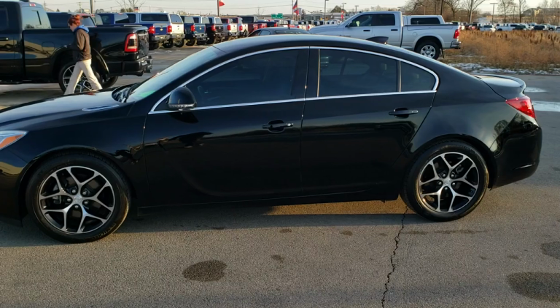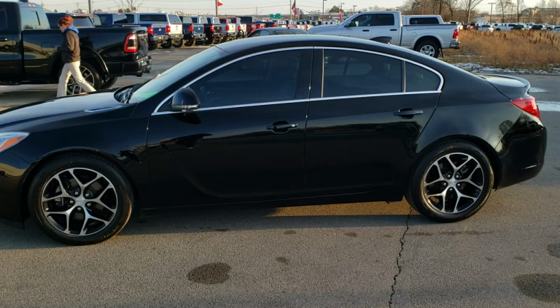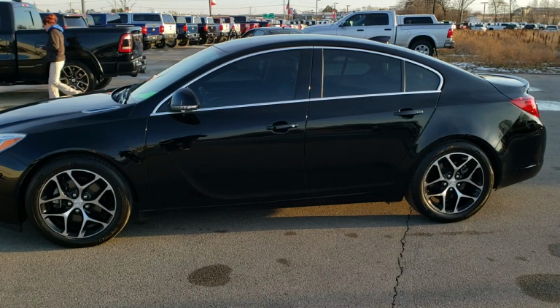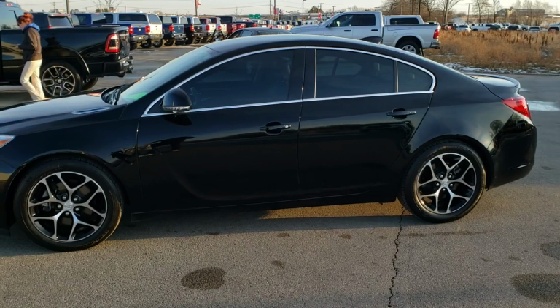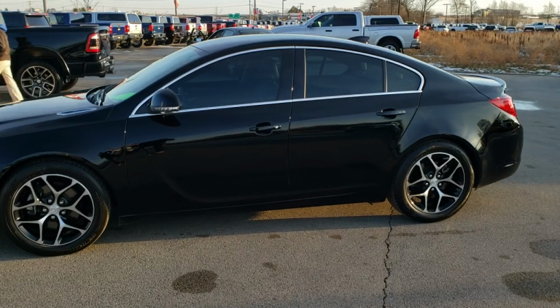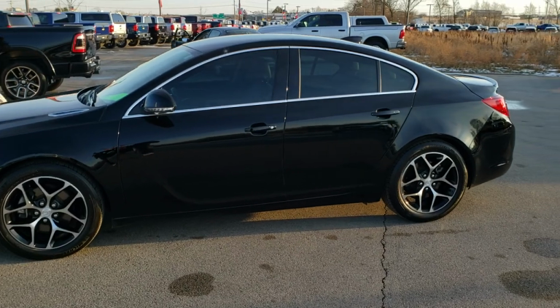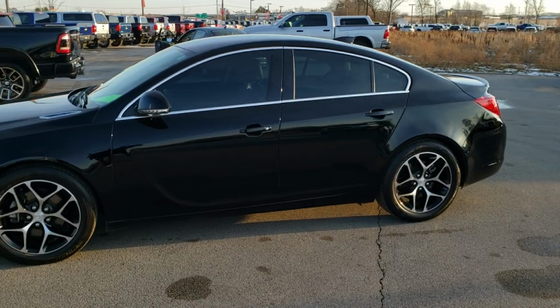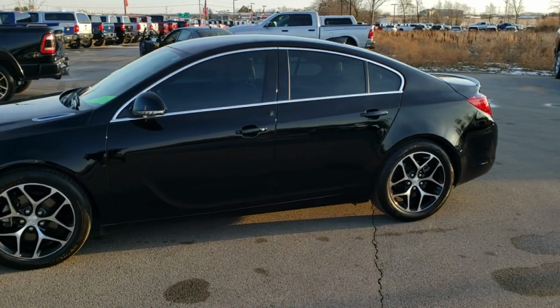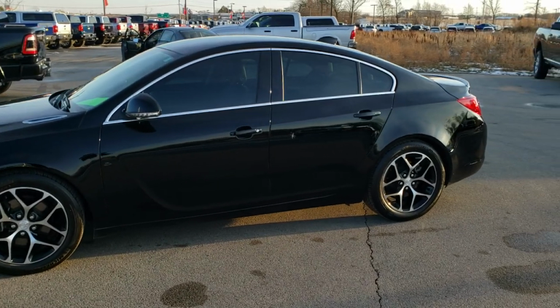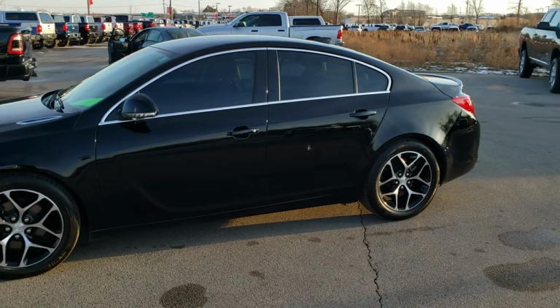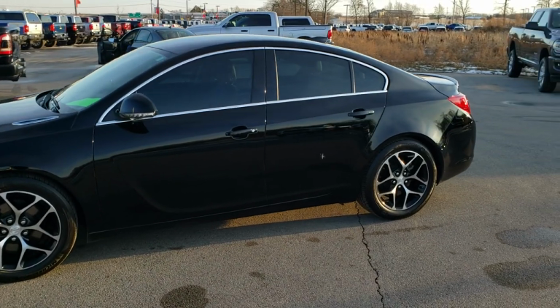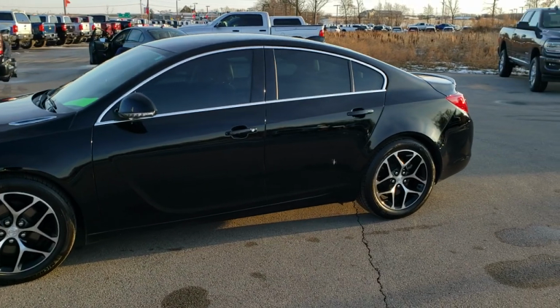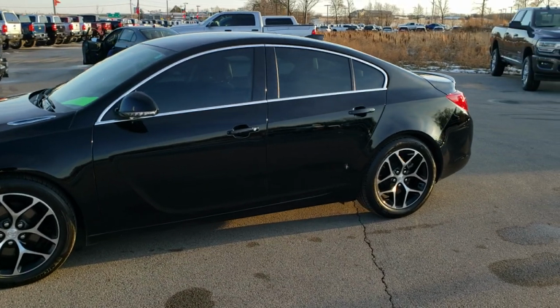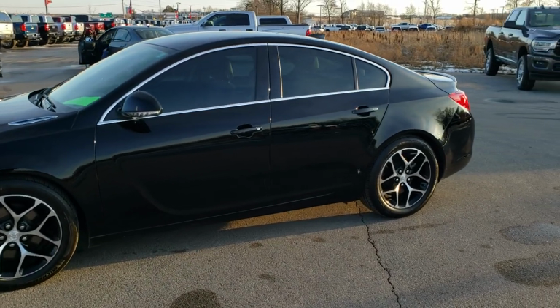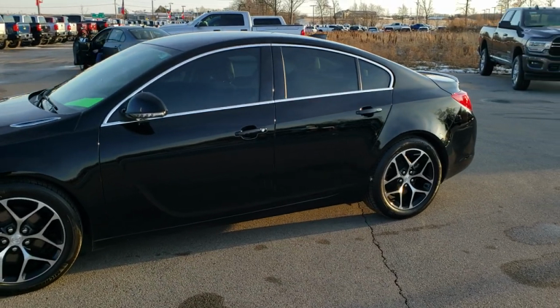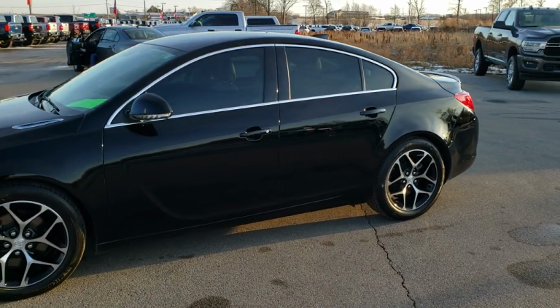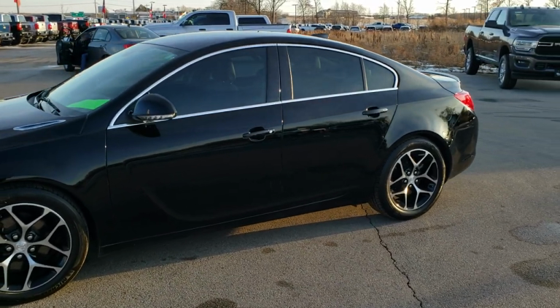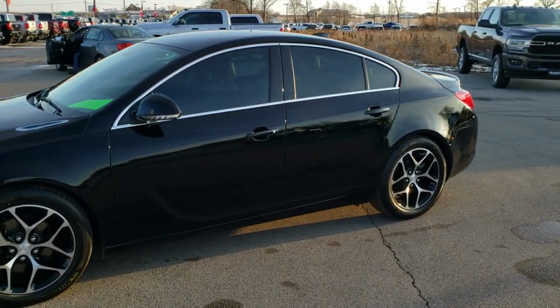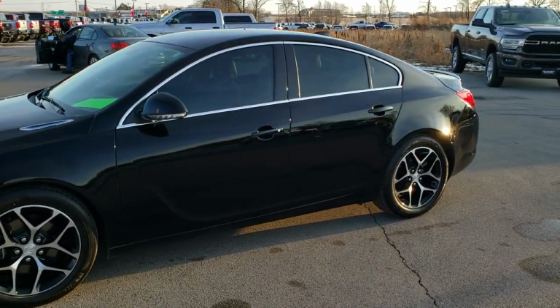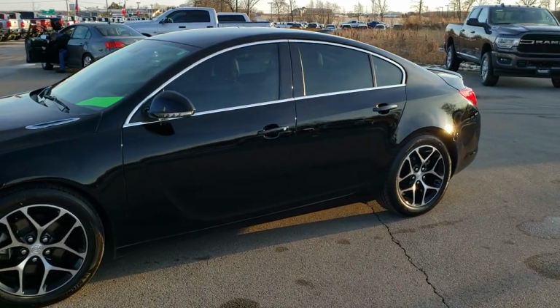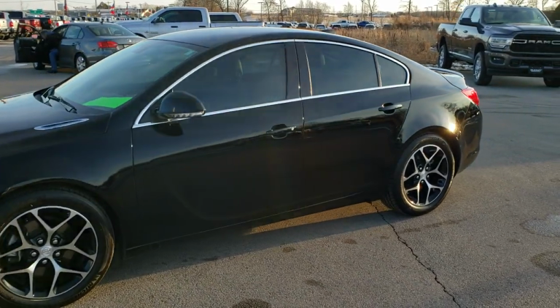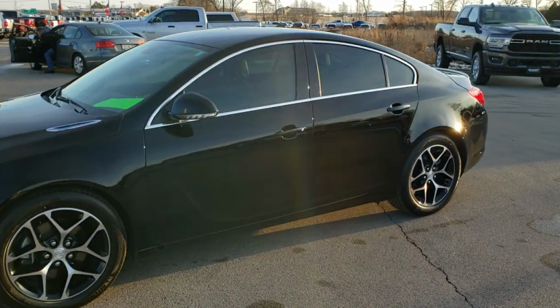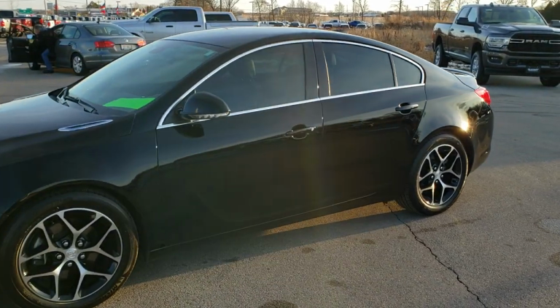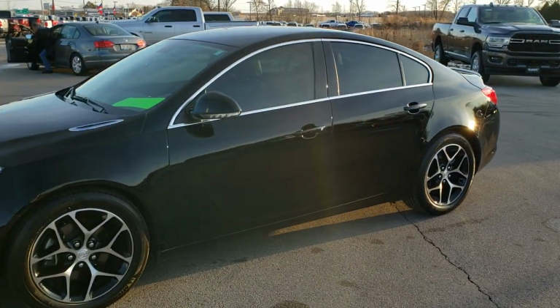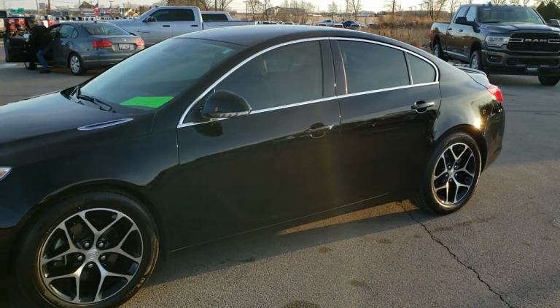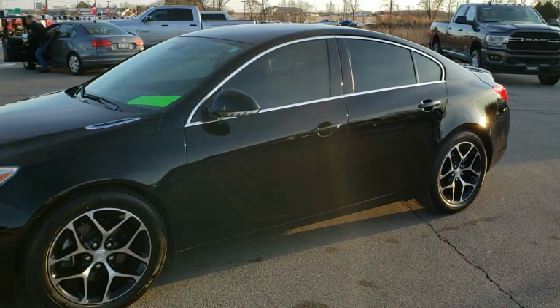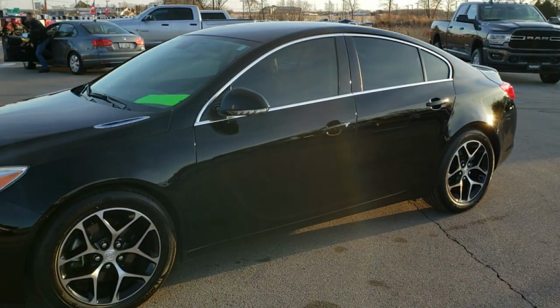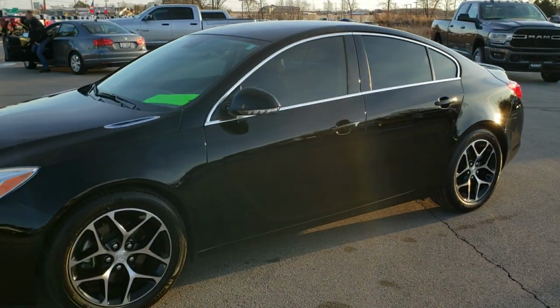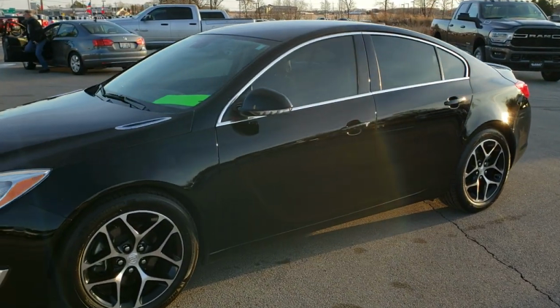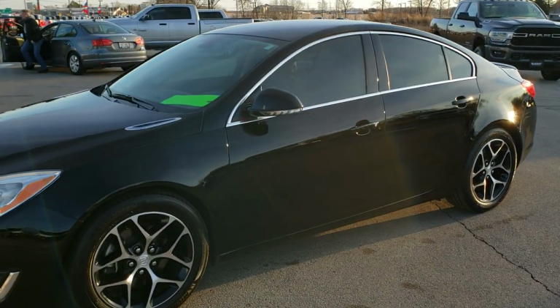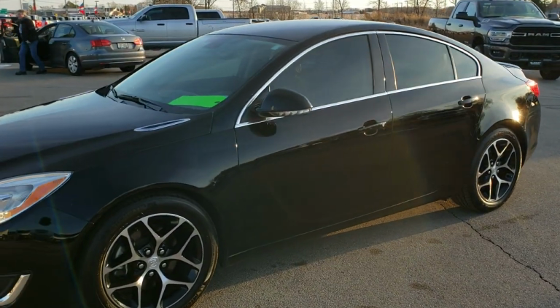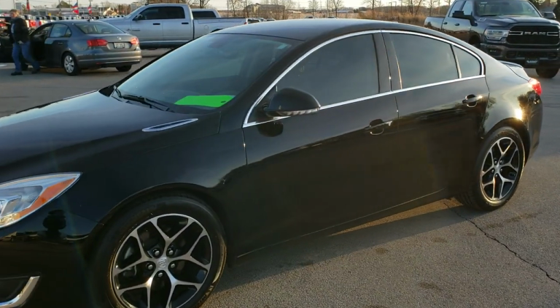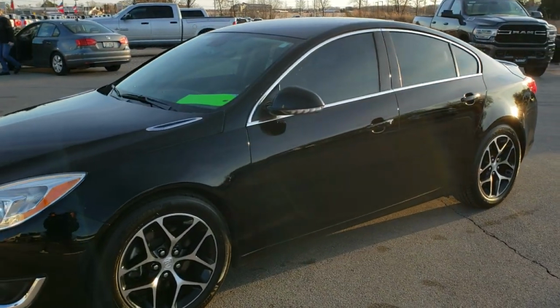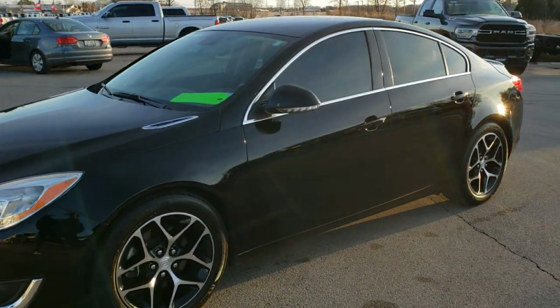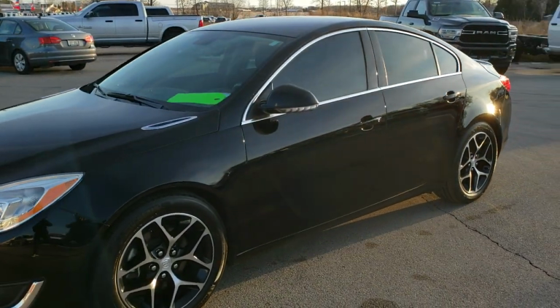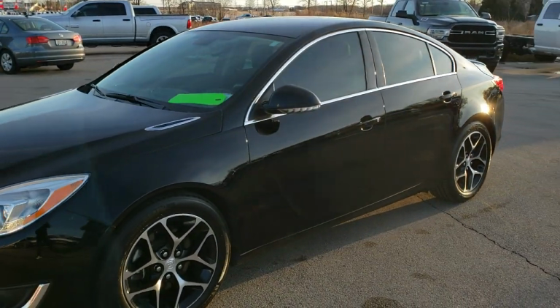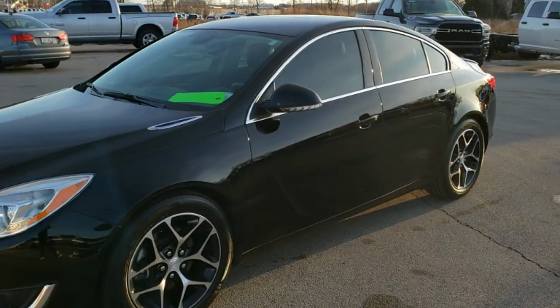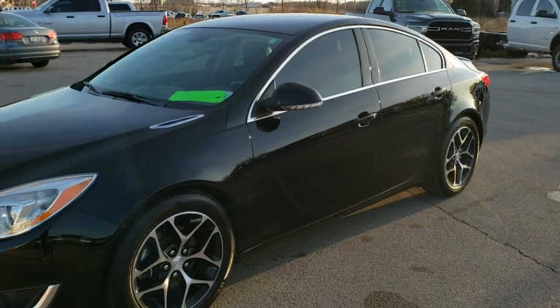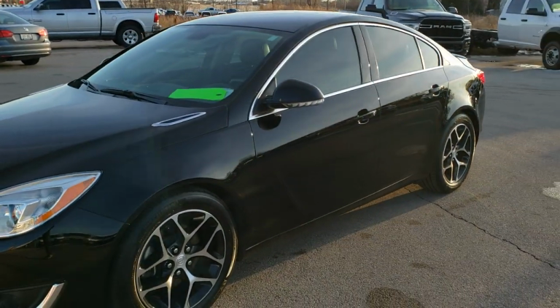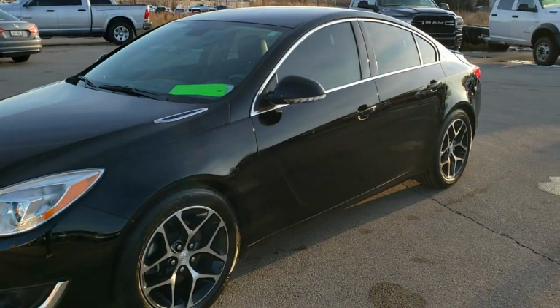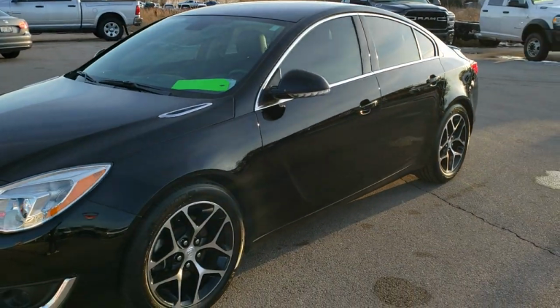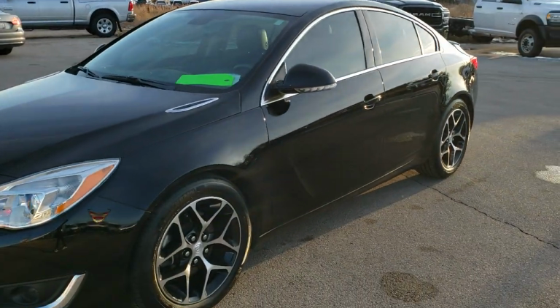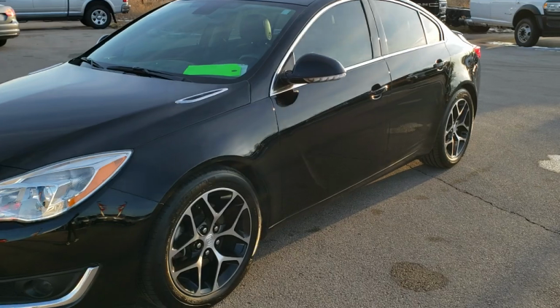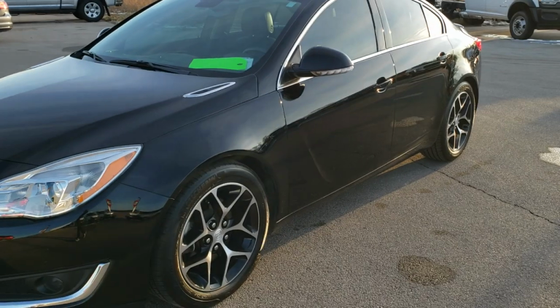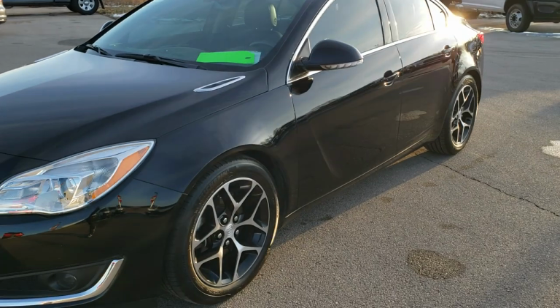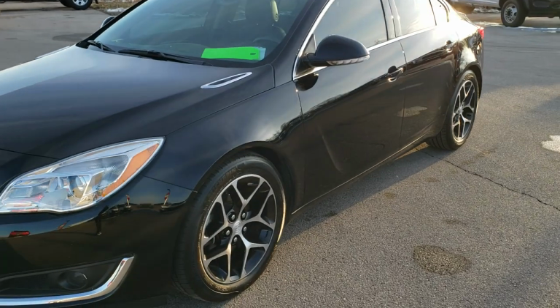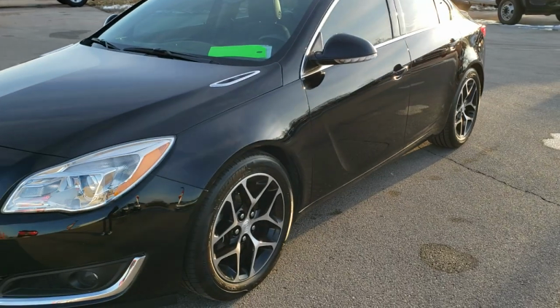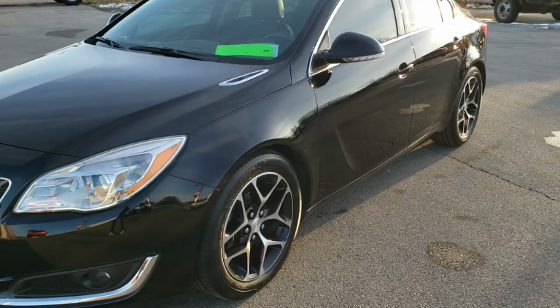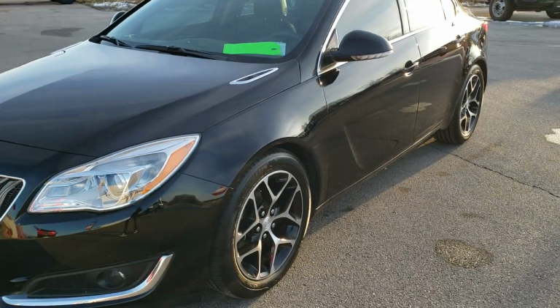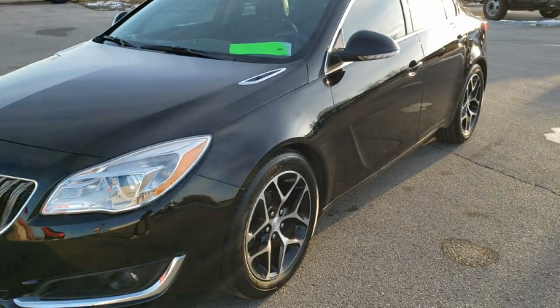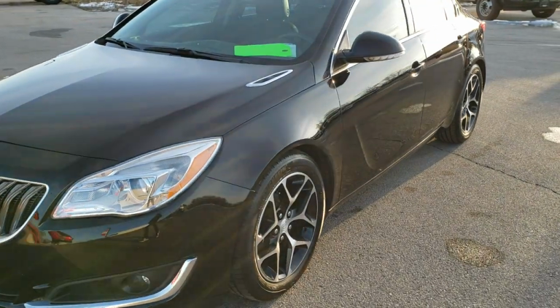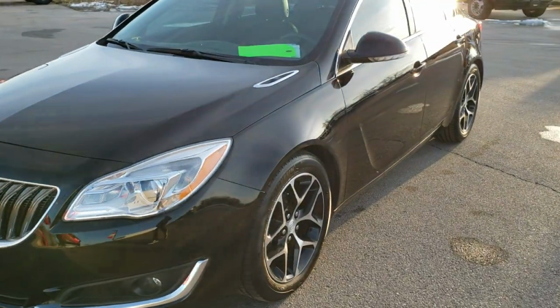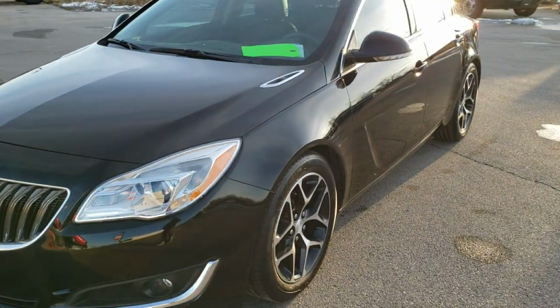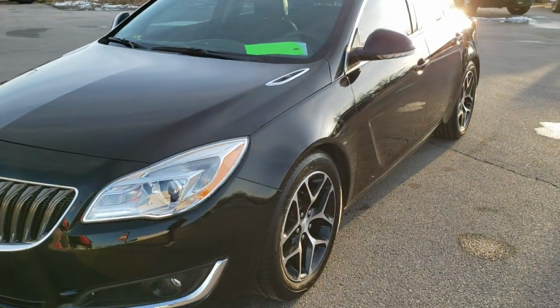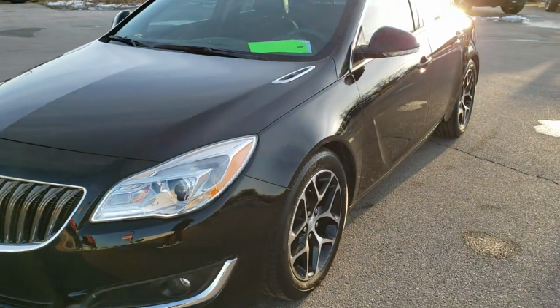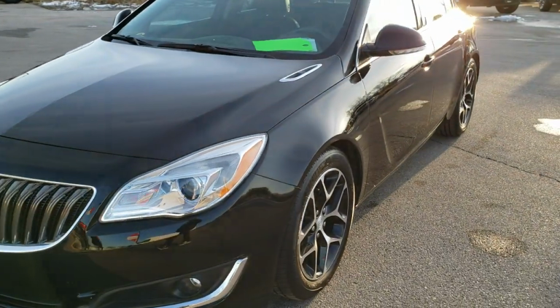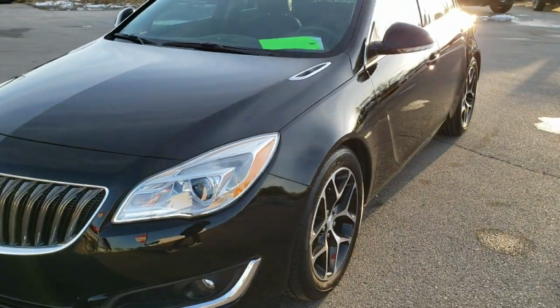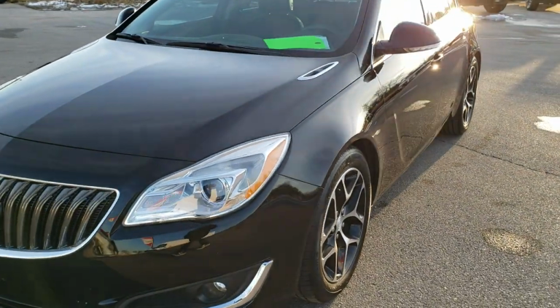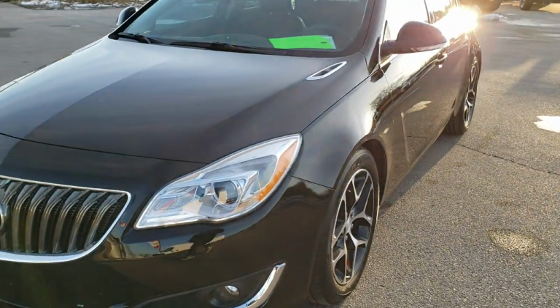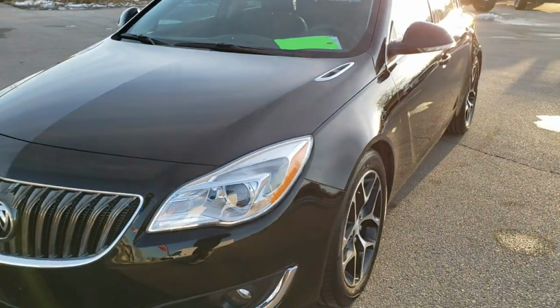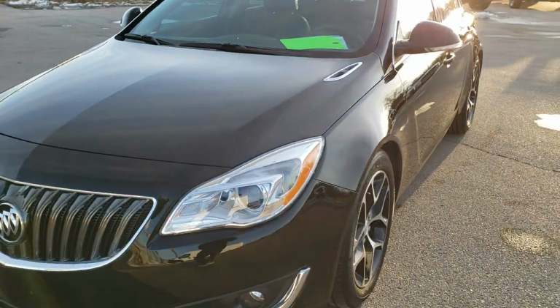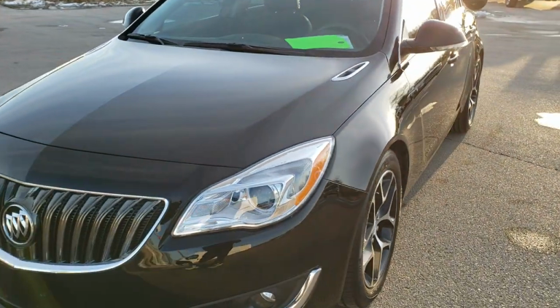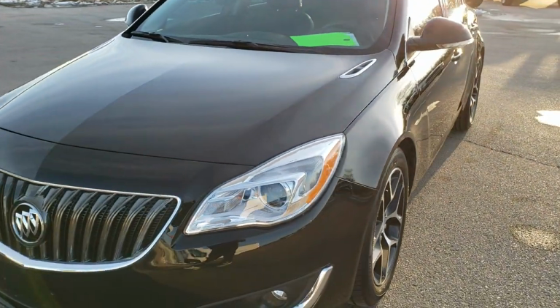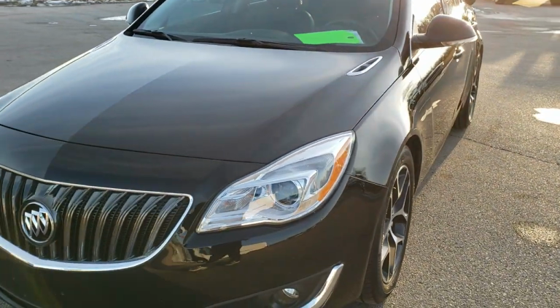This is stock number 9J4088. We are here at Summit Automotive in Fond du Lac, Wisconsin, your new and used car headquarters.